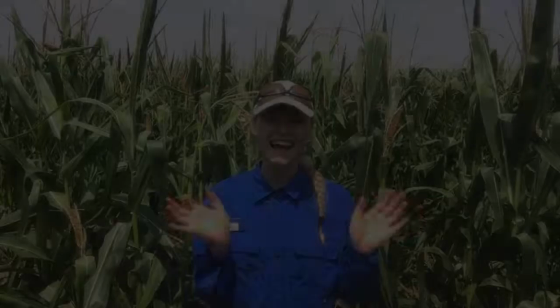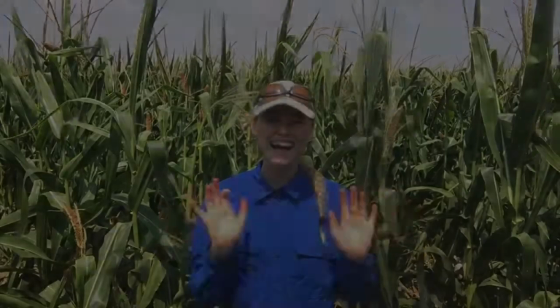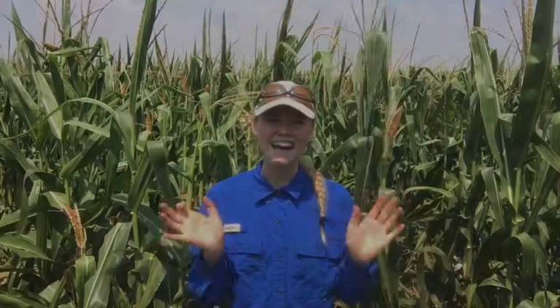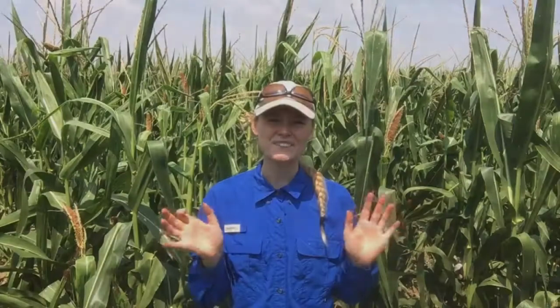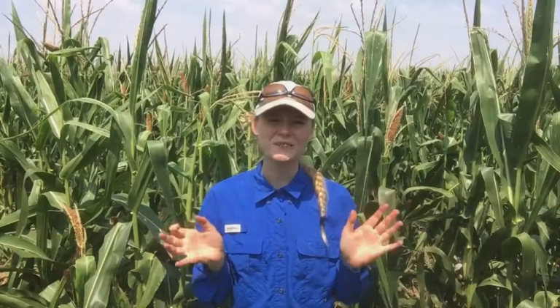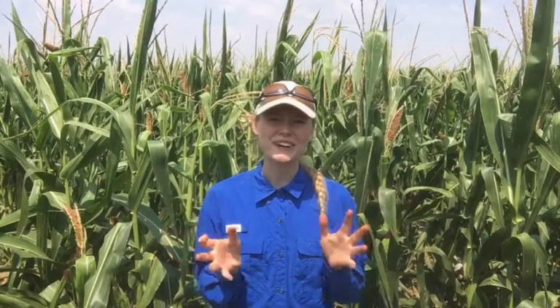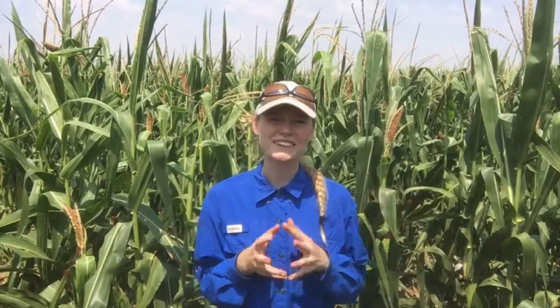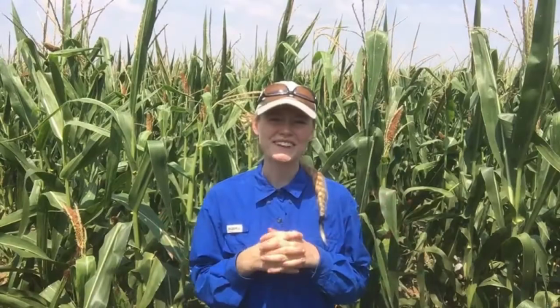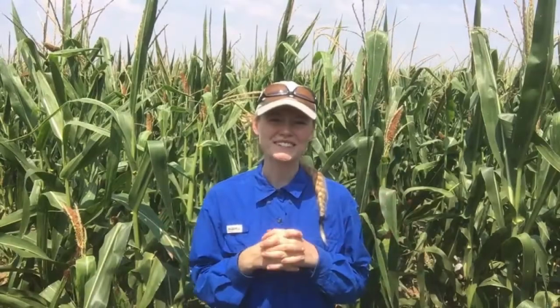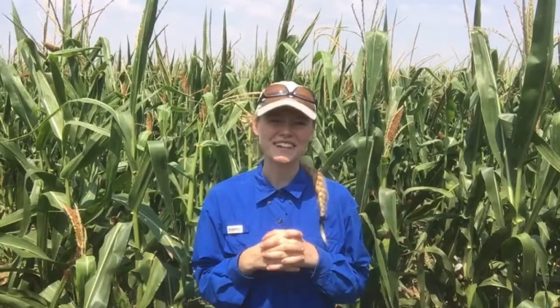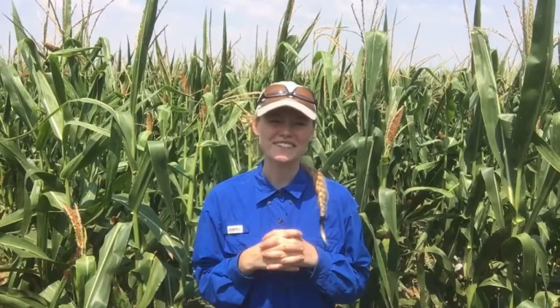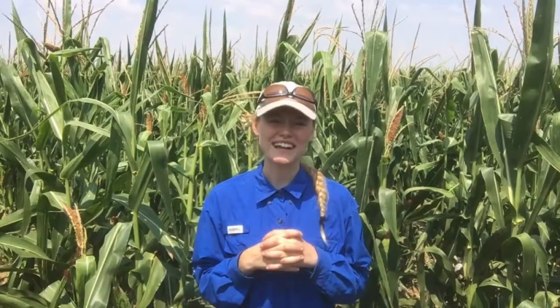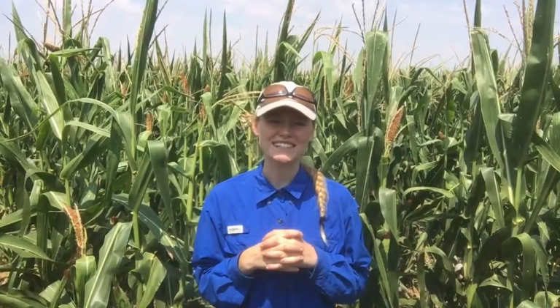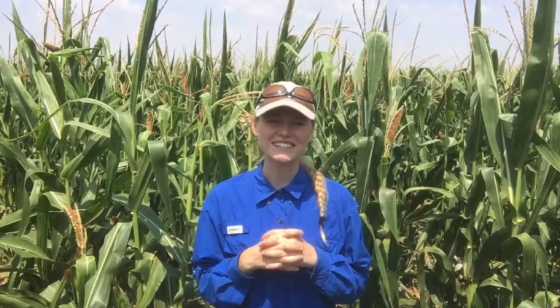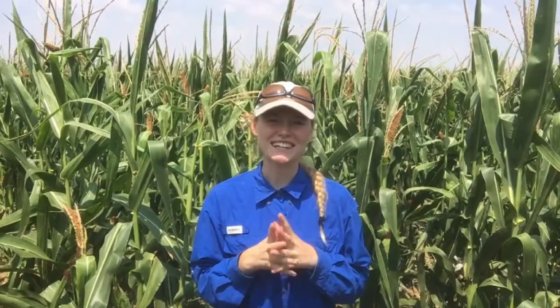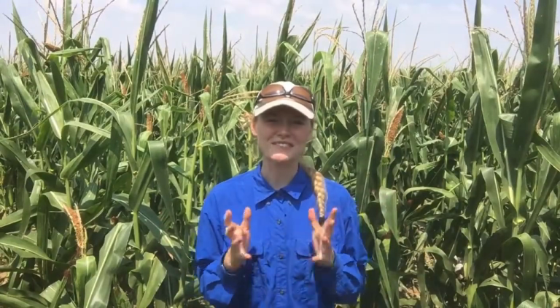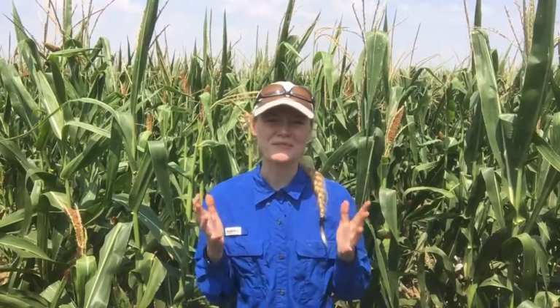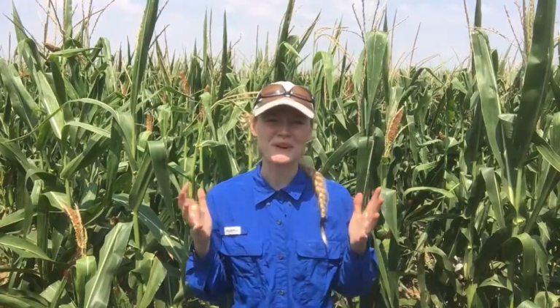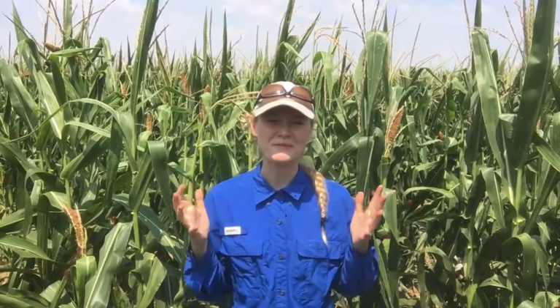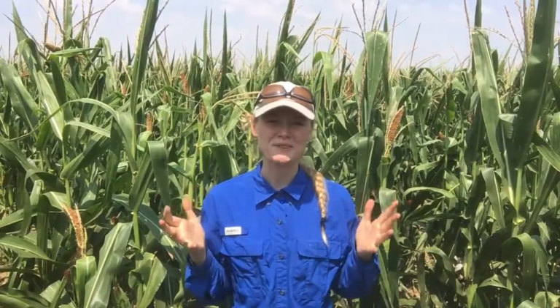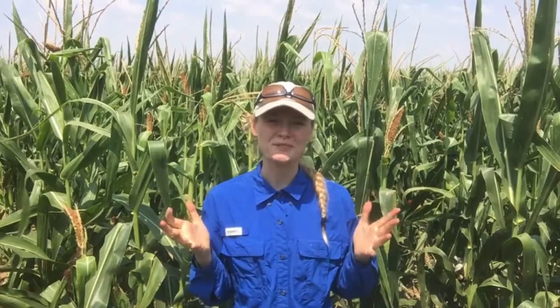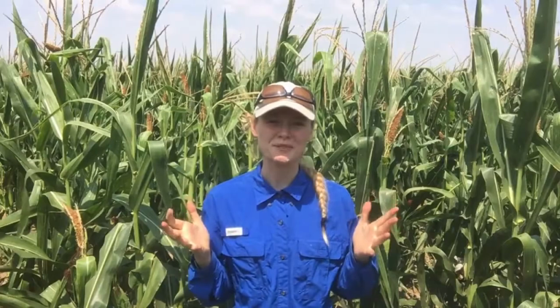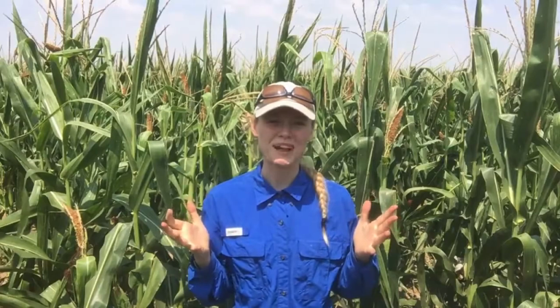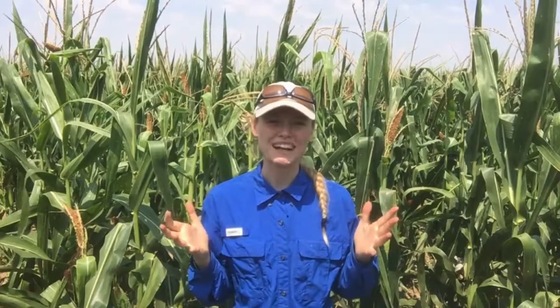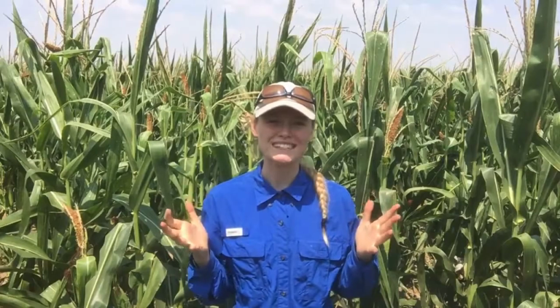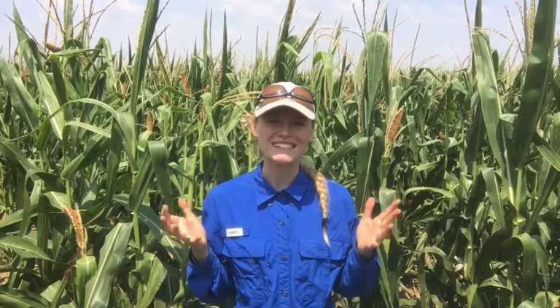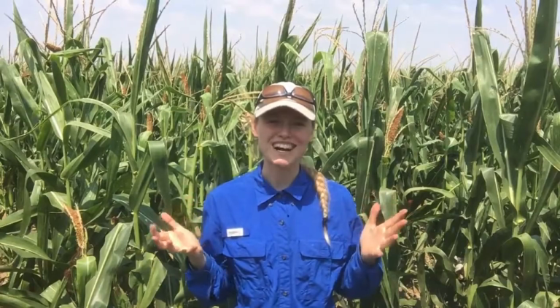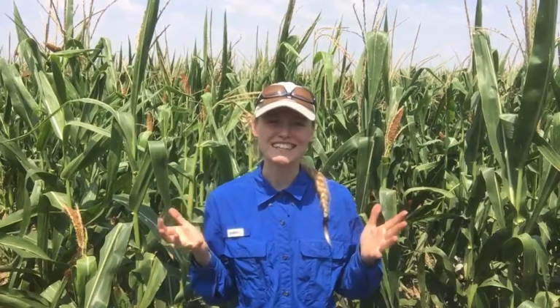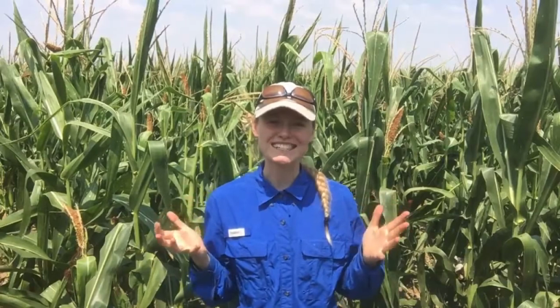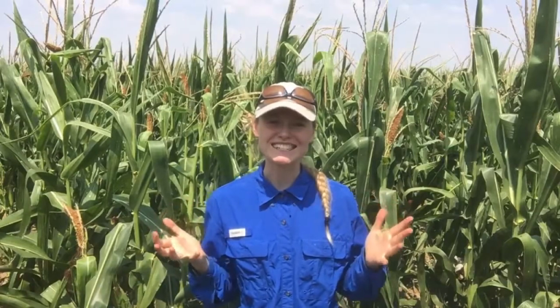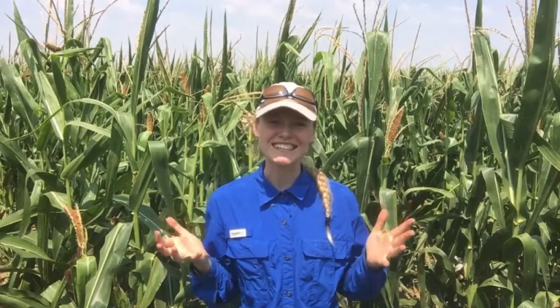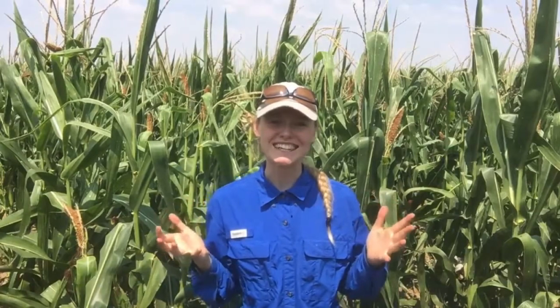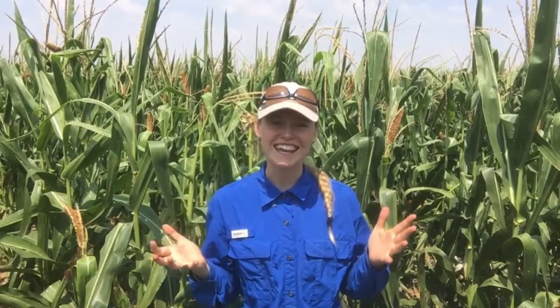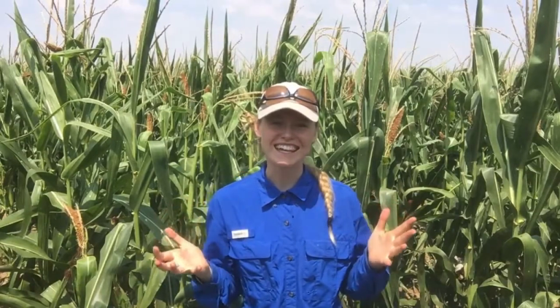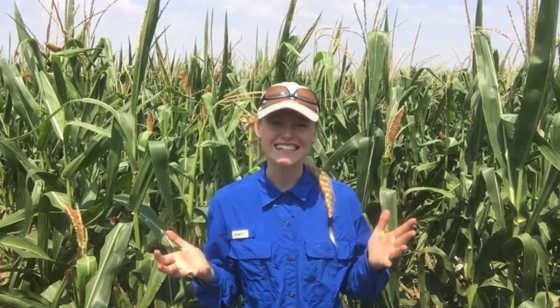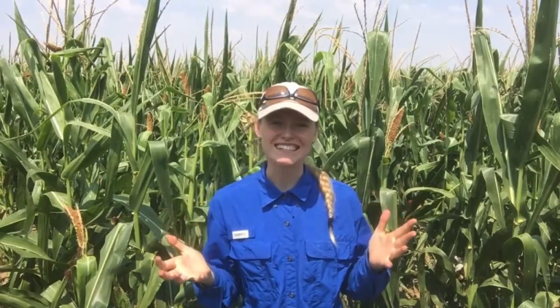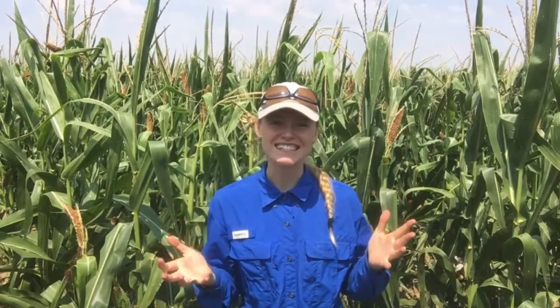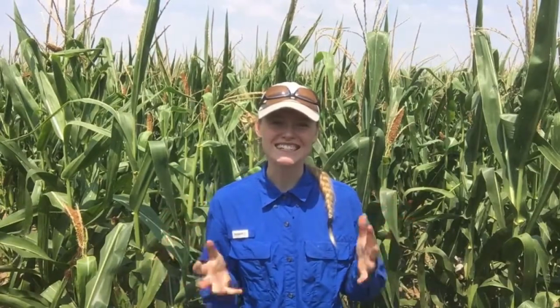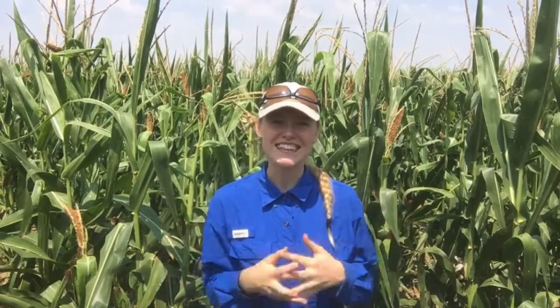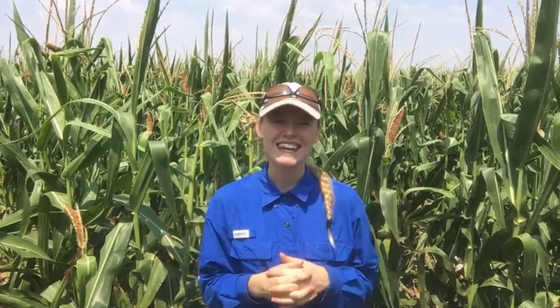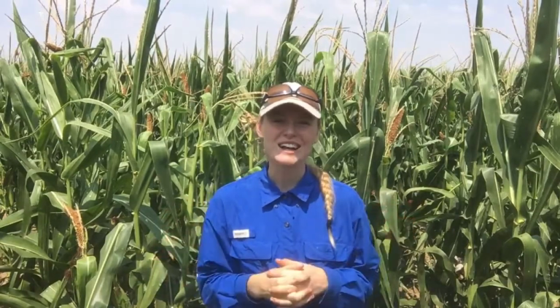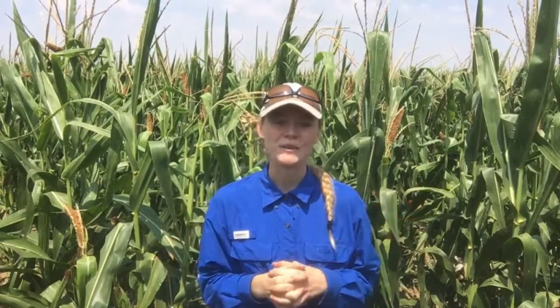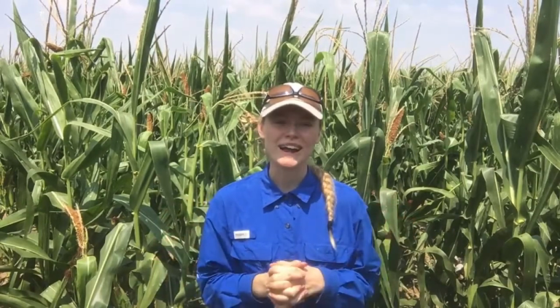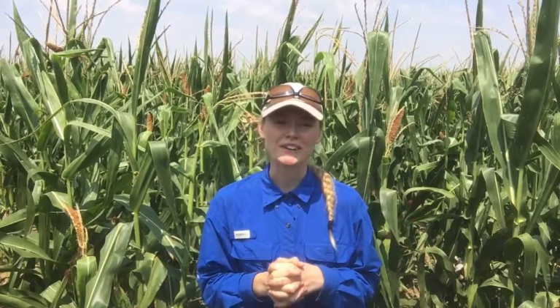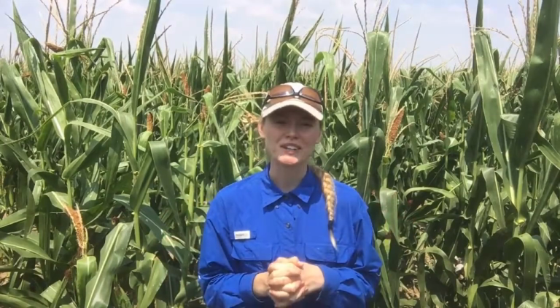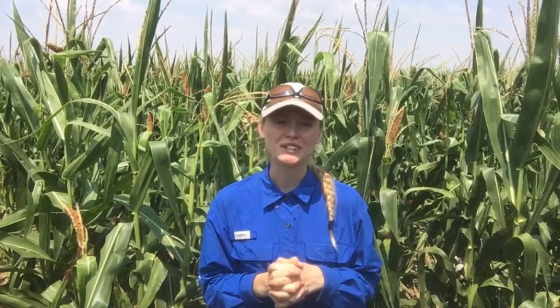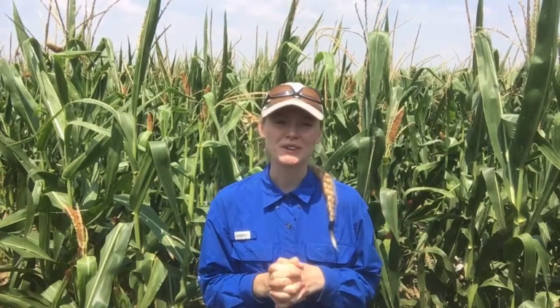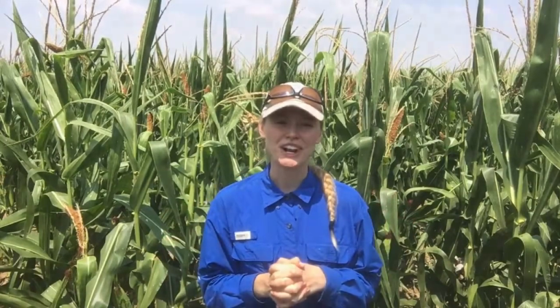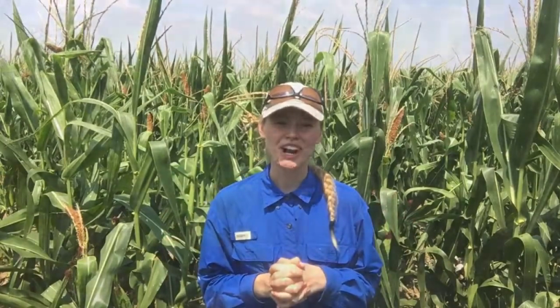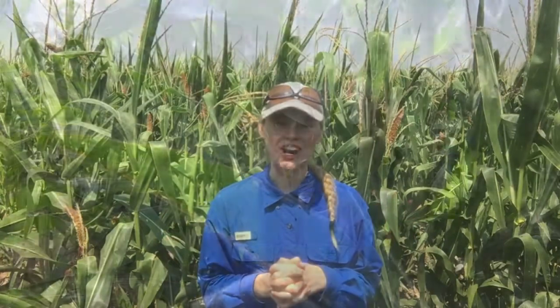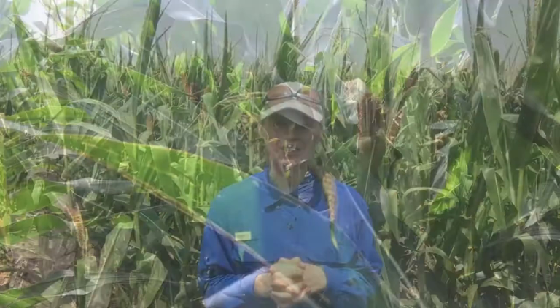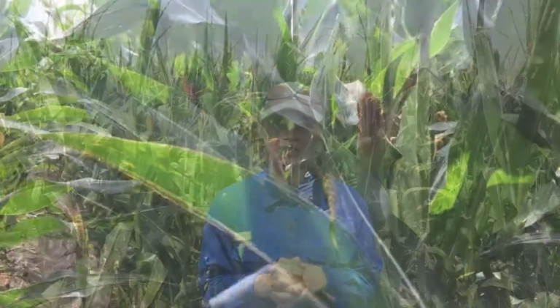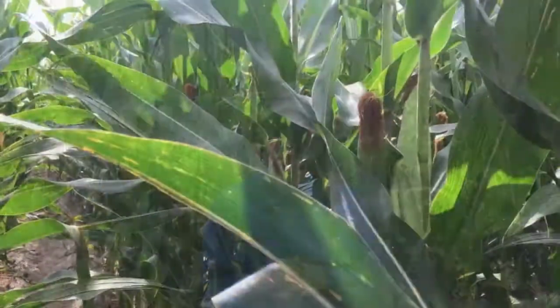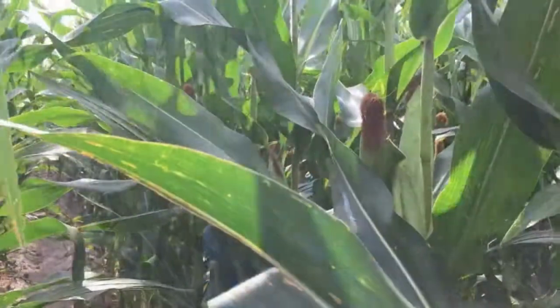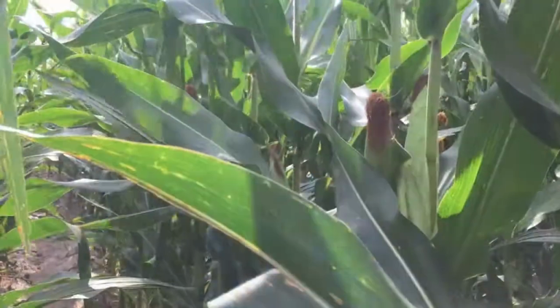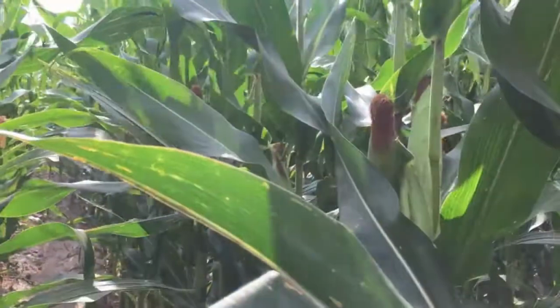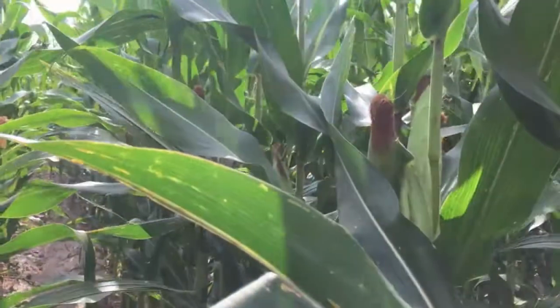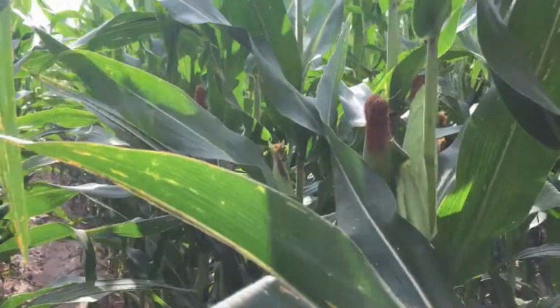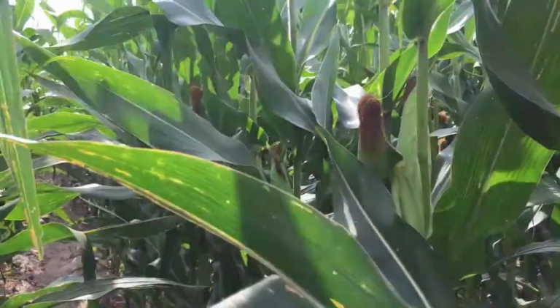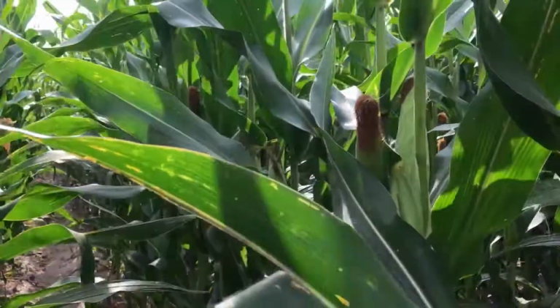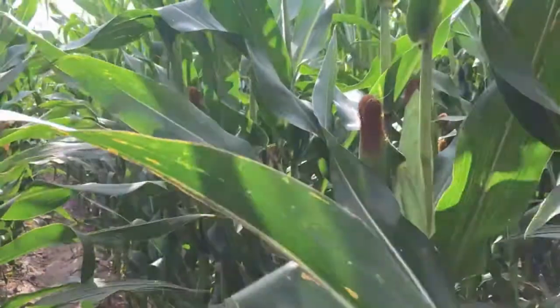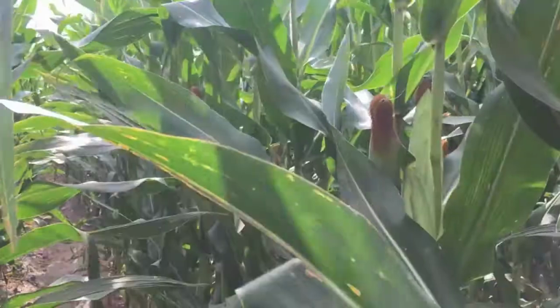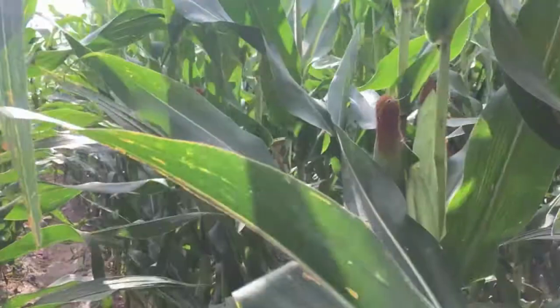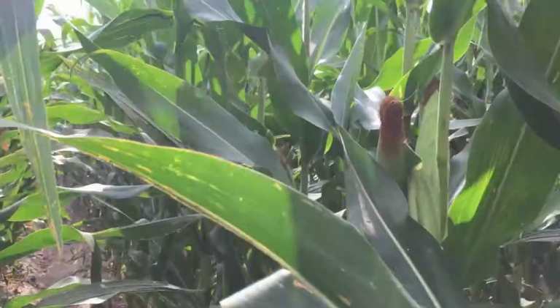Hi everyone, Rachel coming at you today from our beautiful plots in Garden City, Kansas. We're out here doing our R3 biomass sampling today.